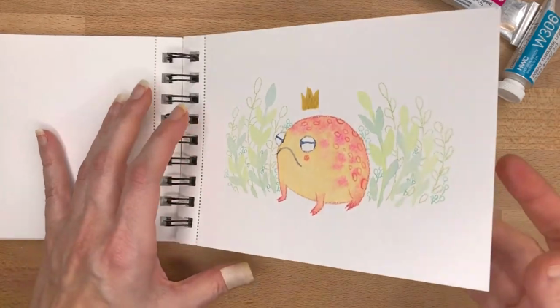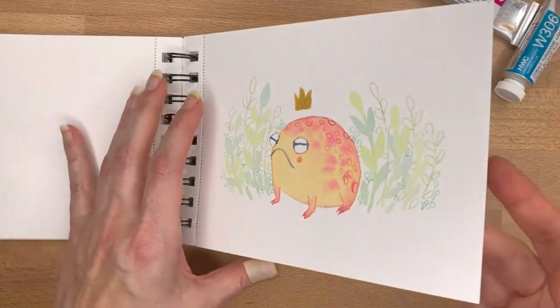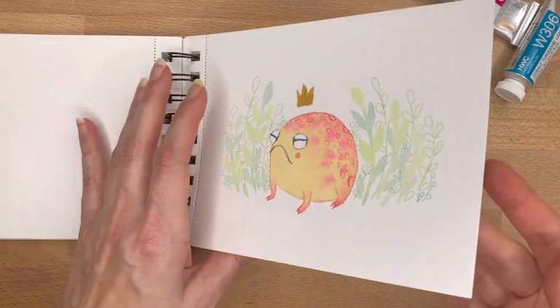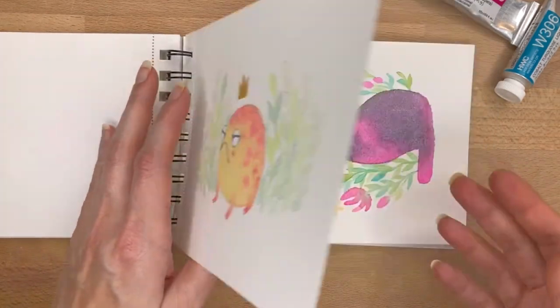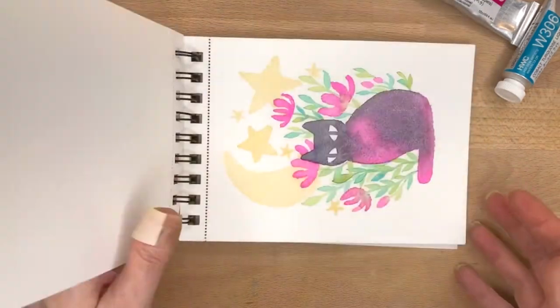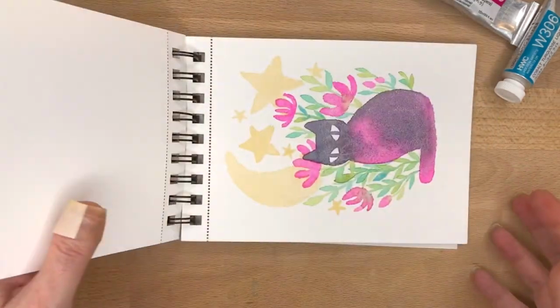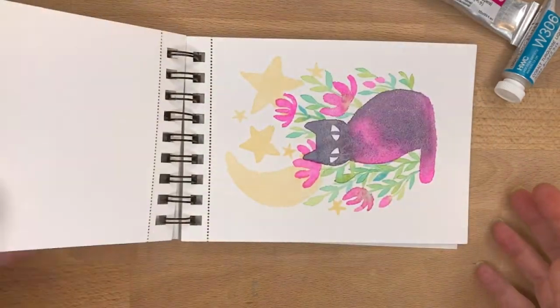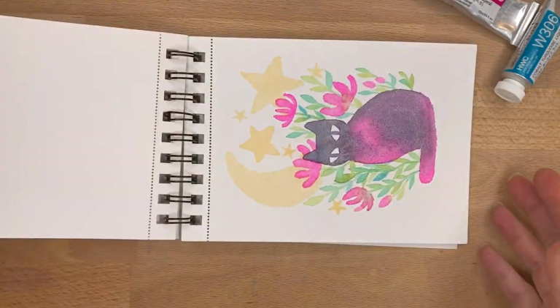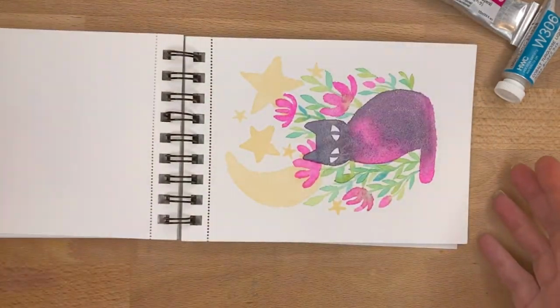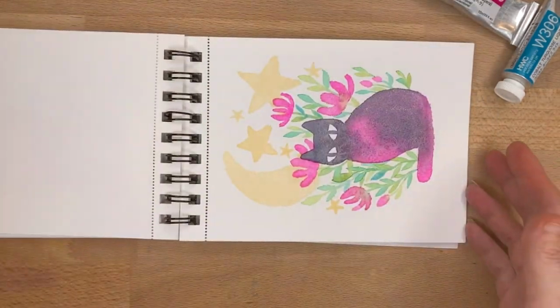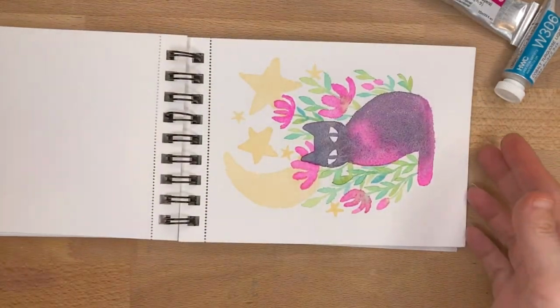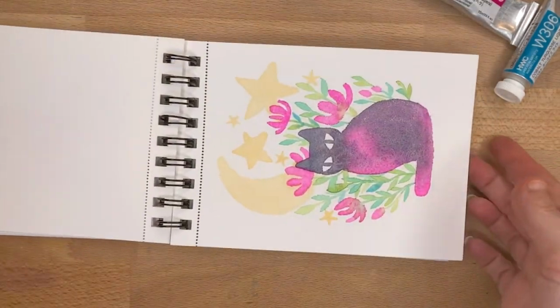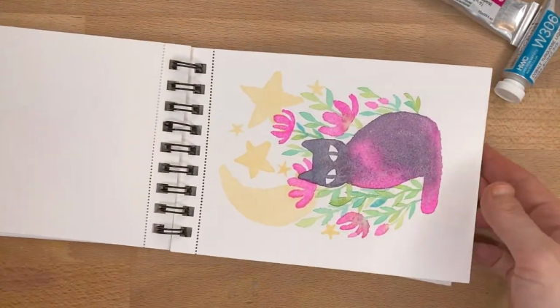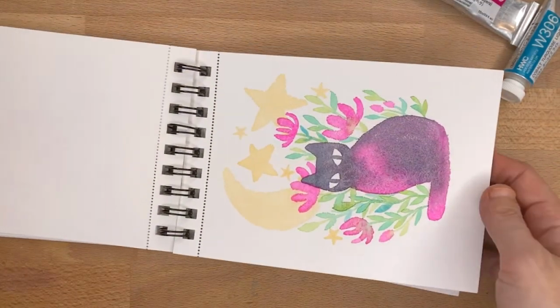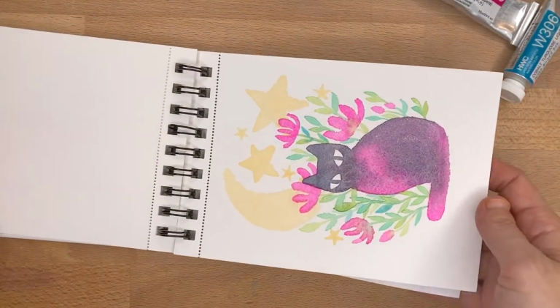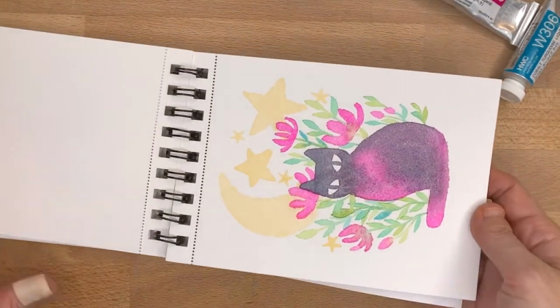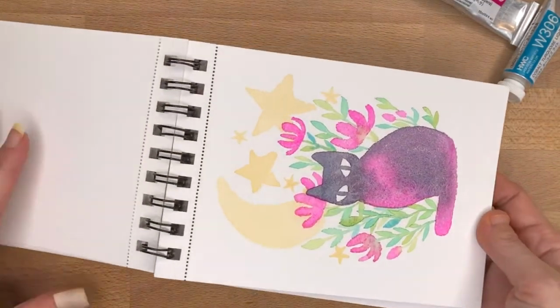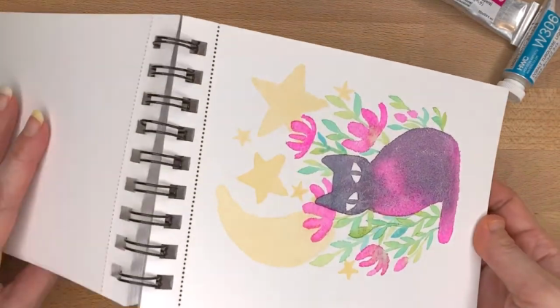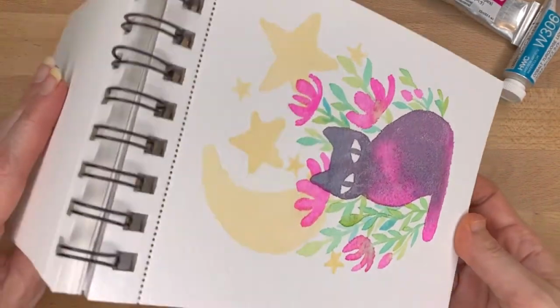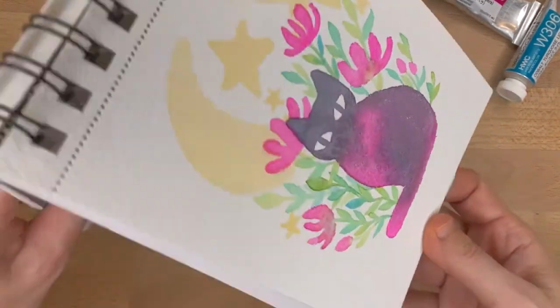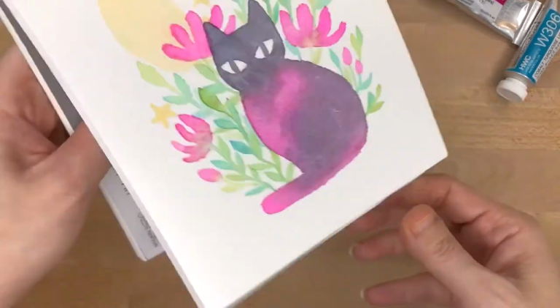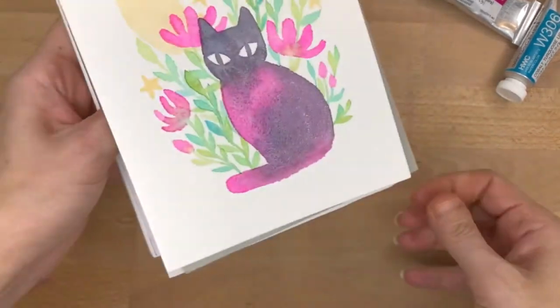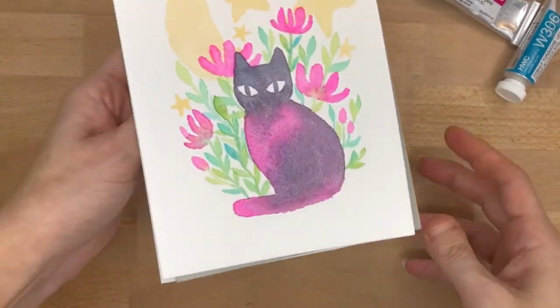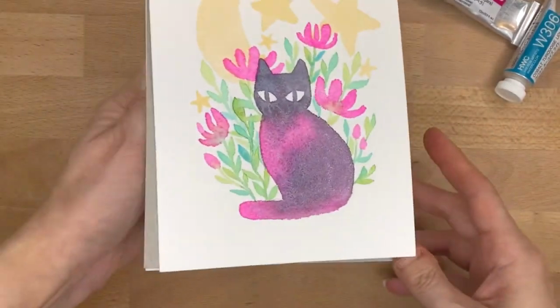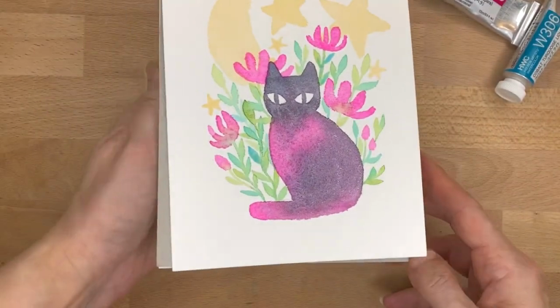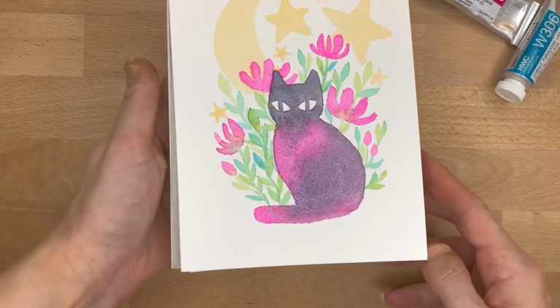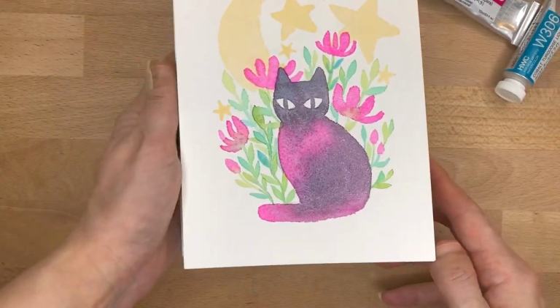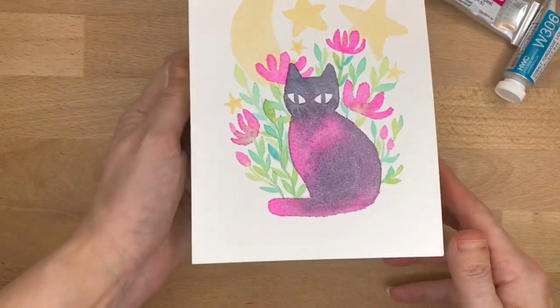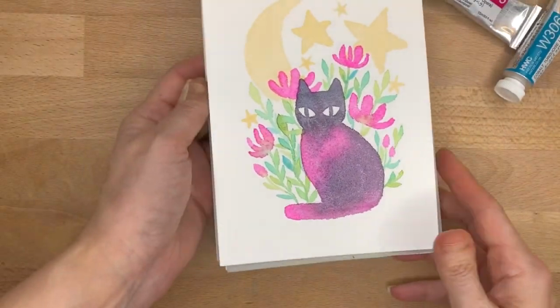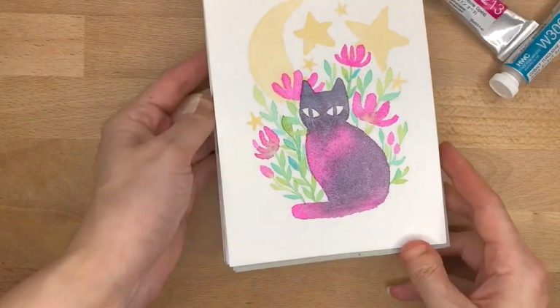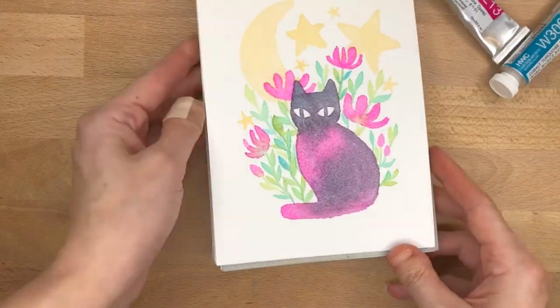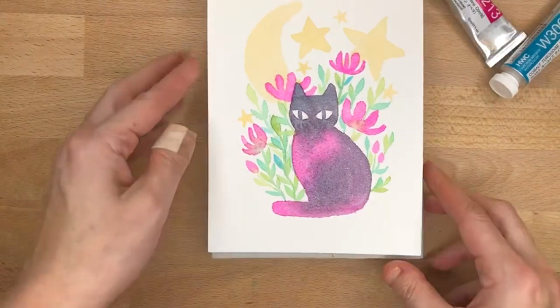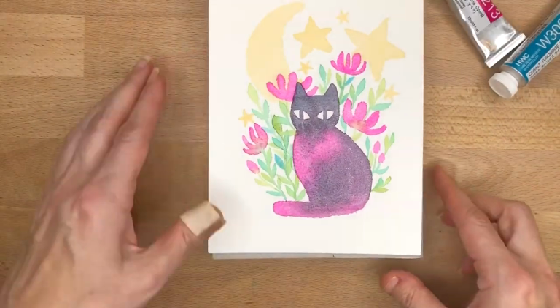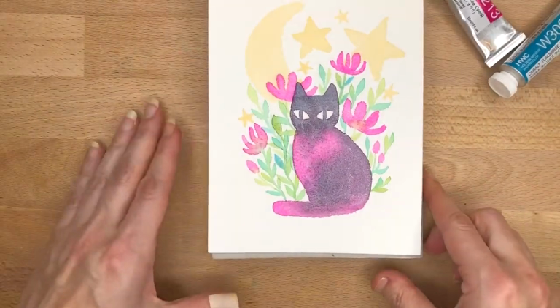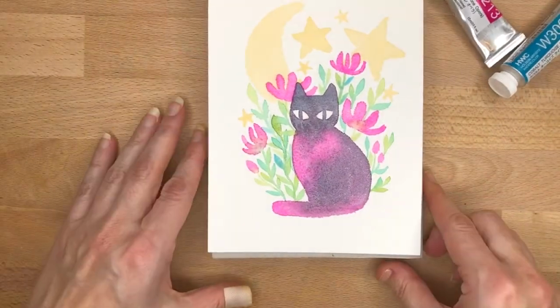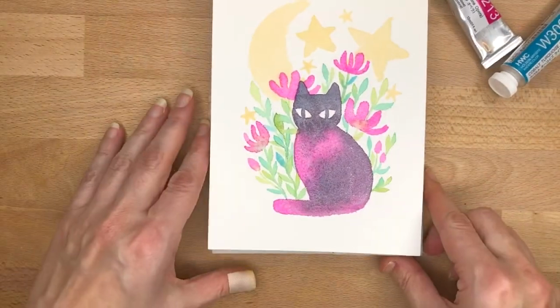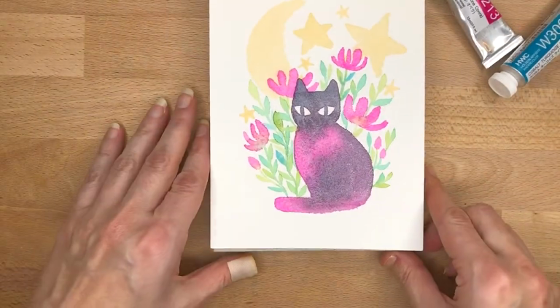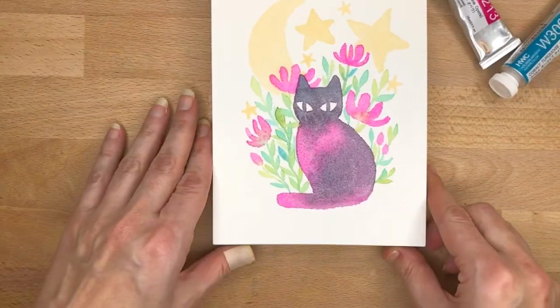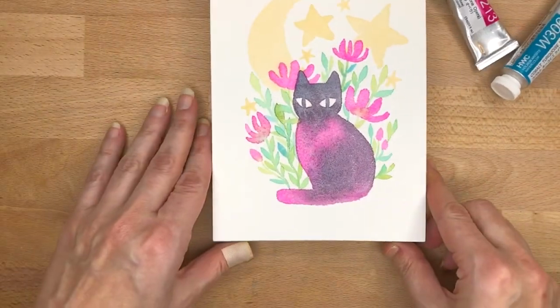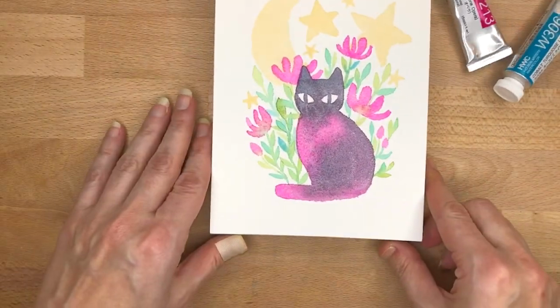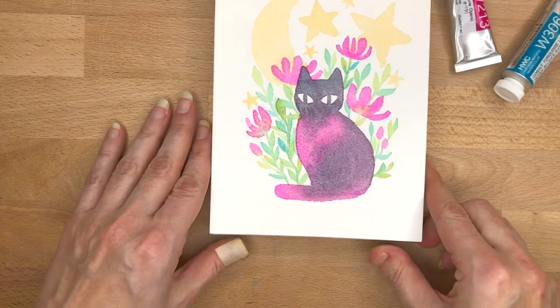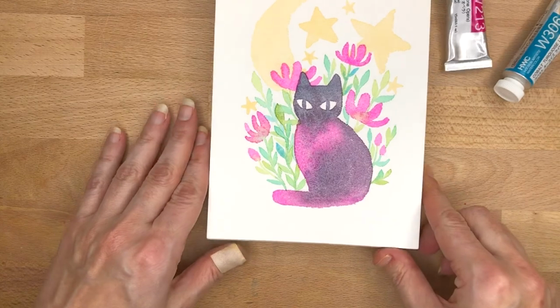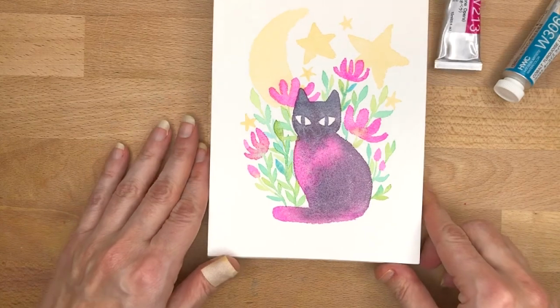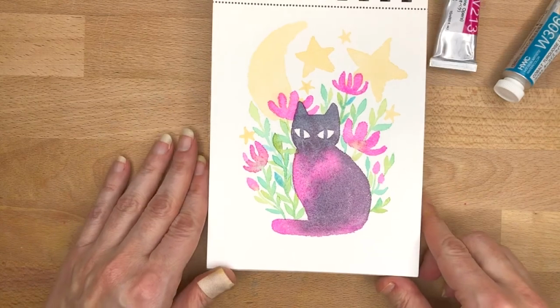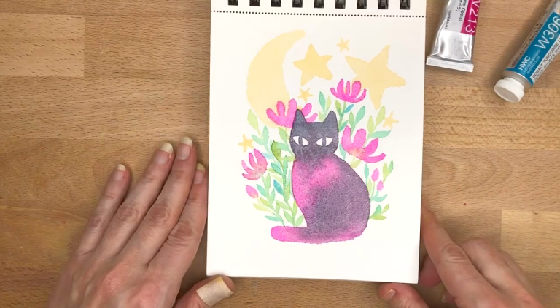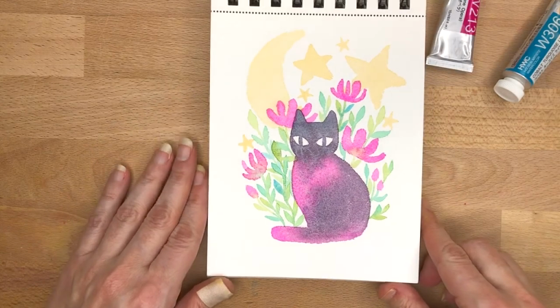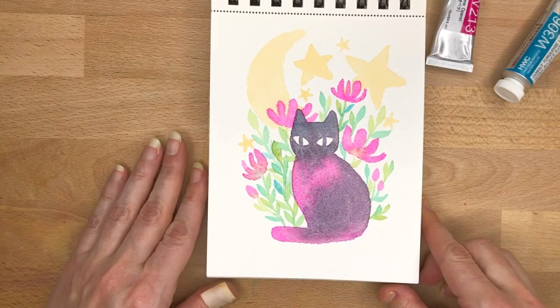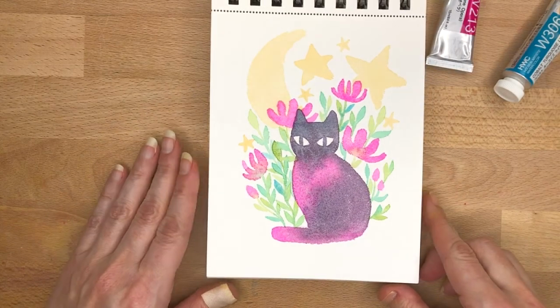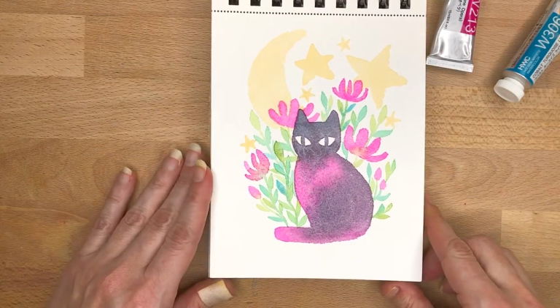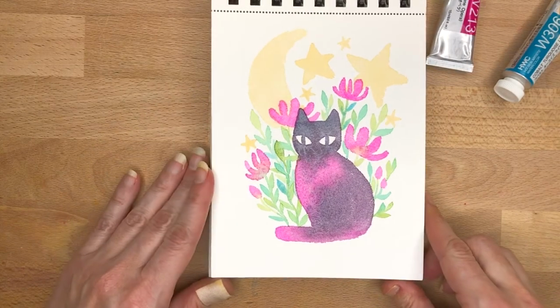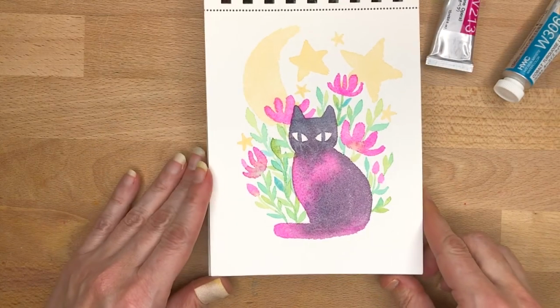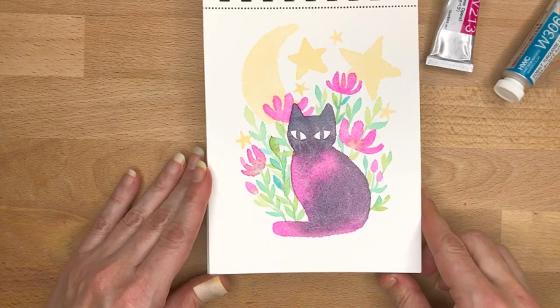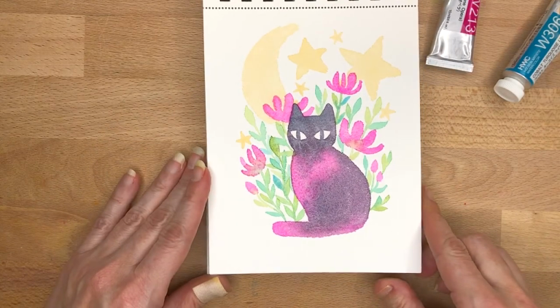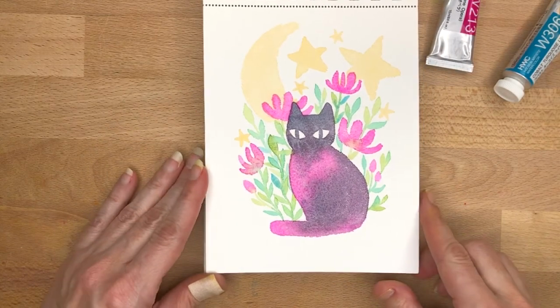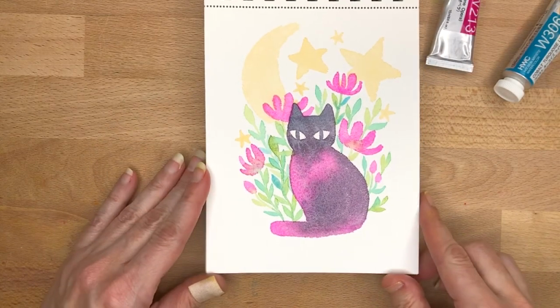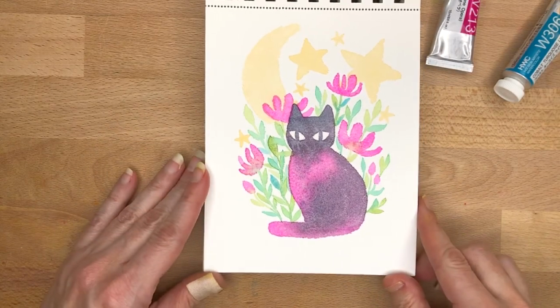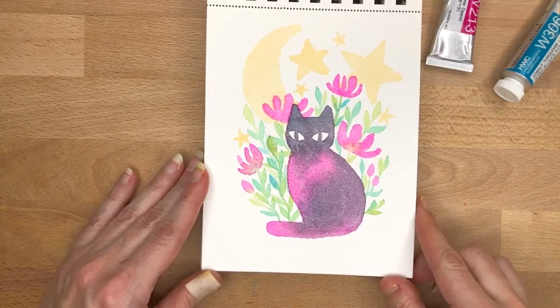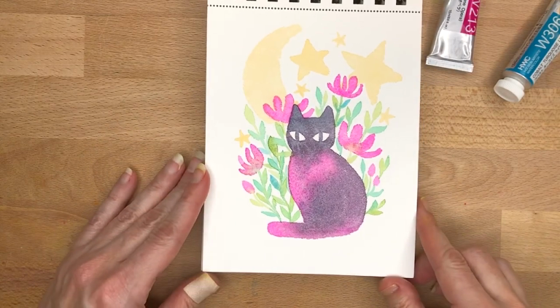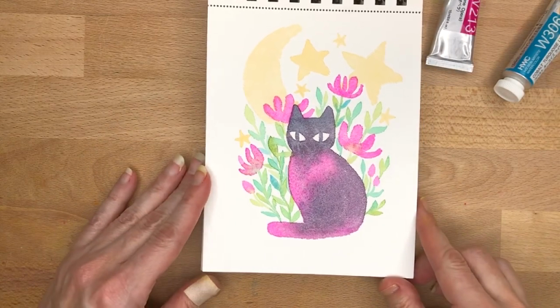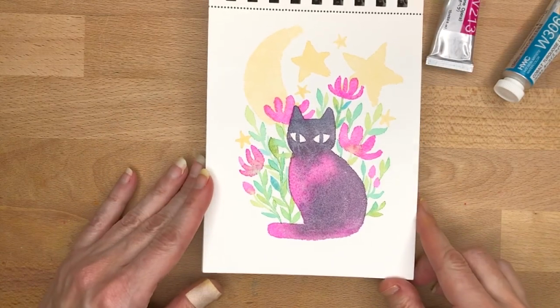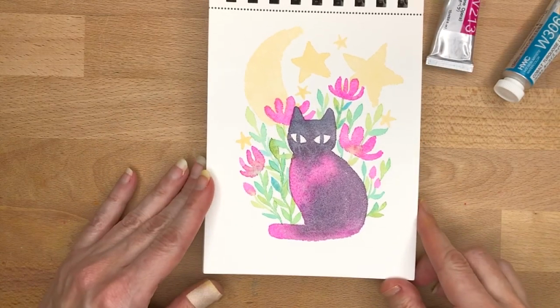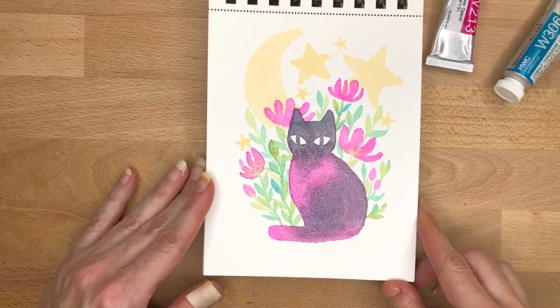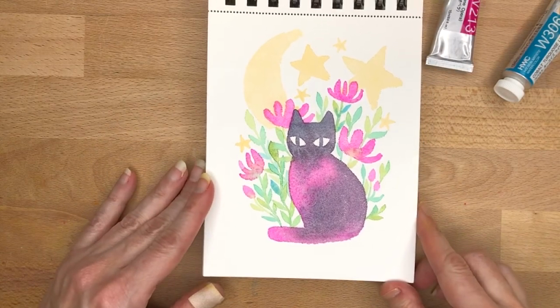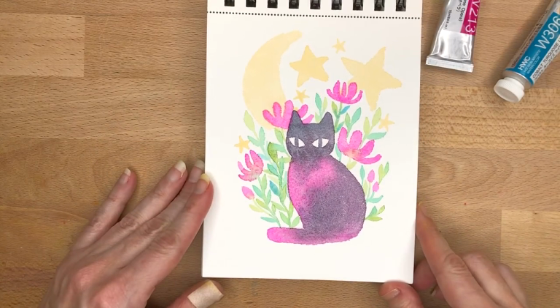And last but not least, the final thing in this sketchbook is my little black cat painting.